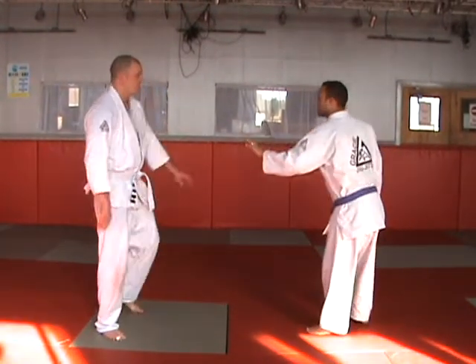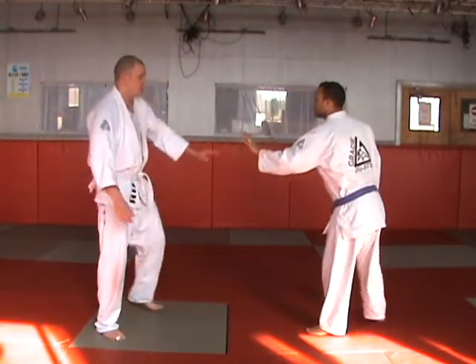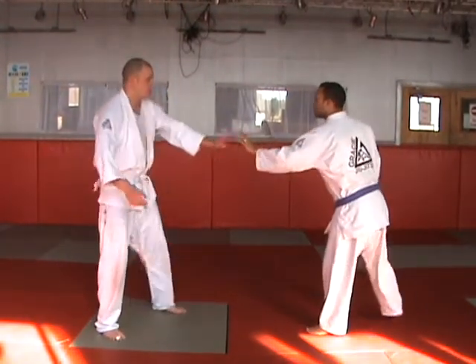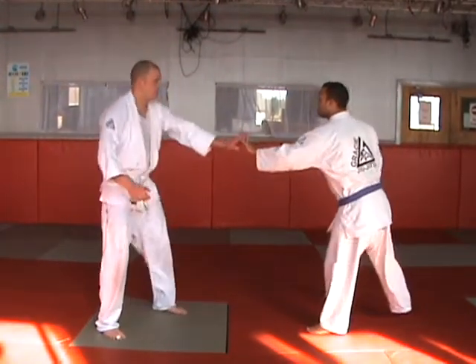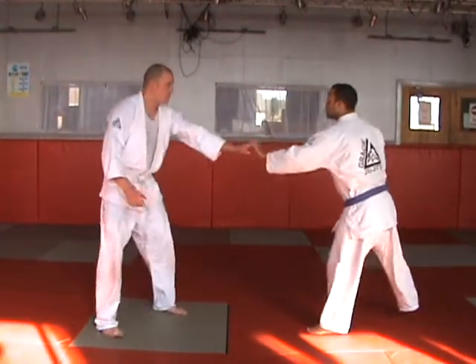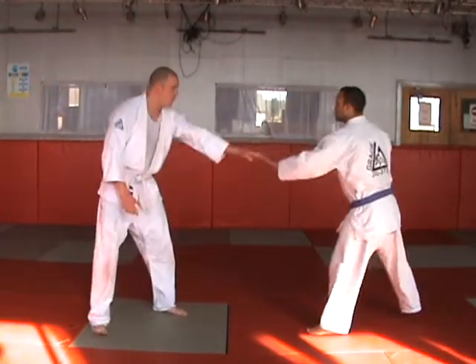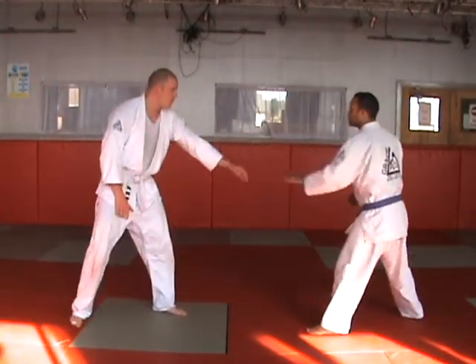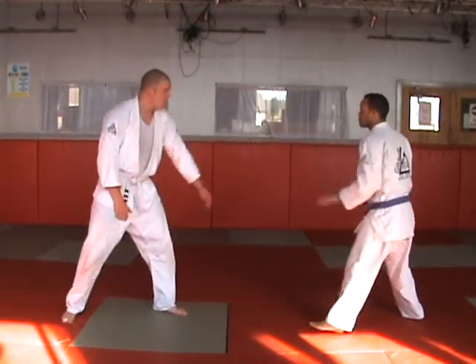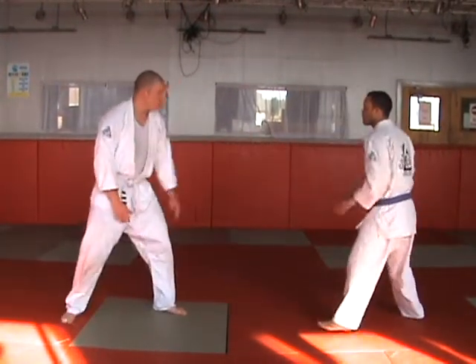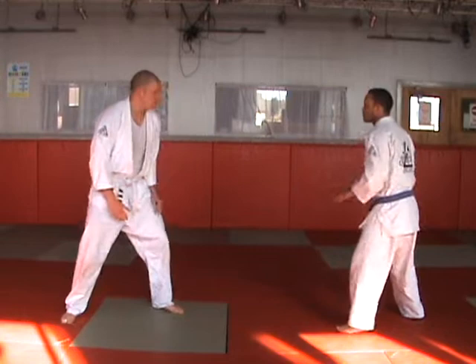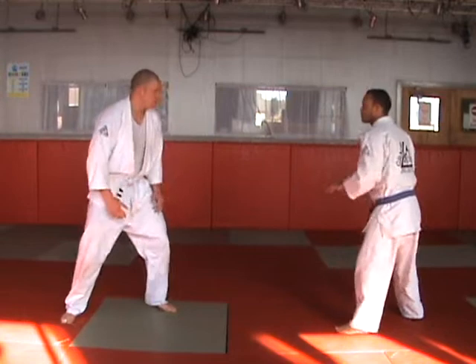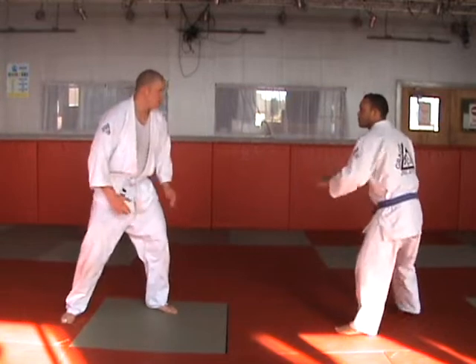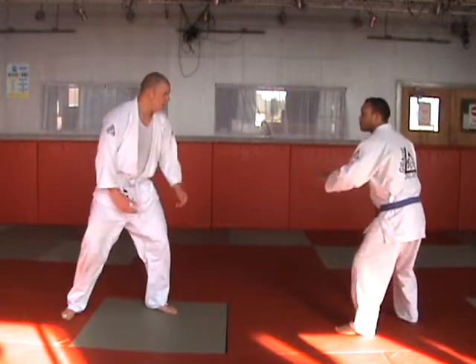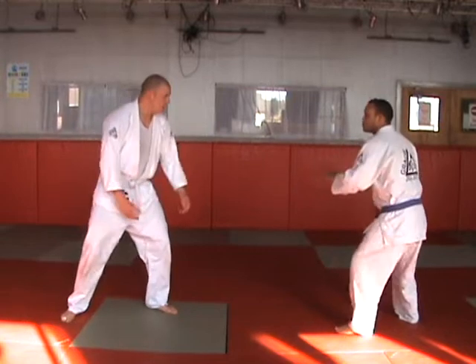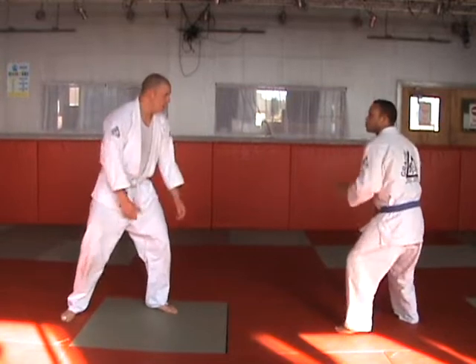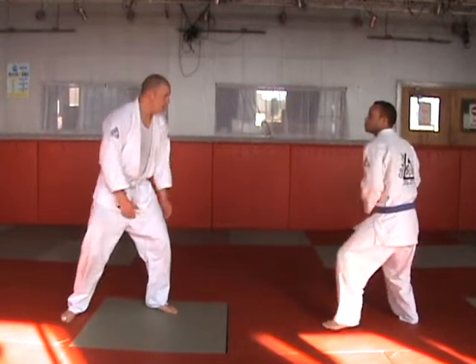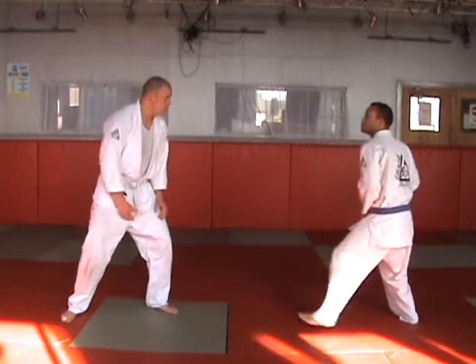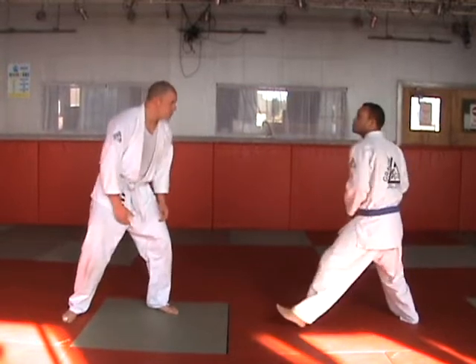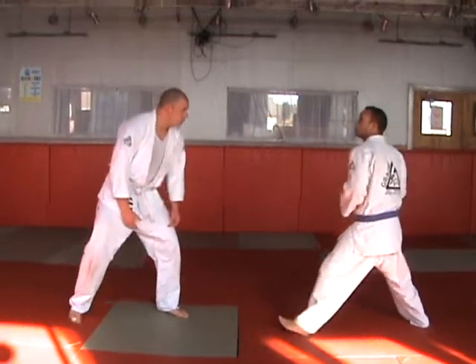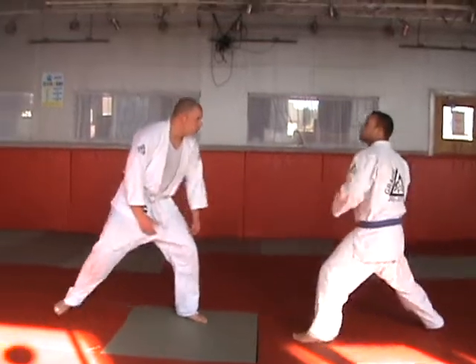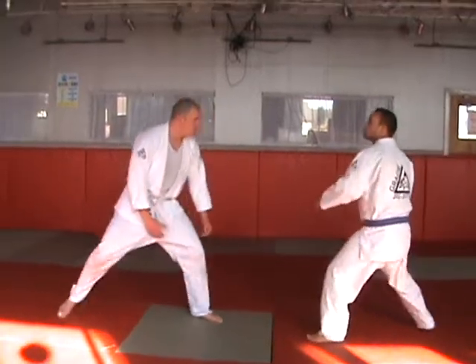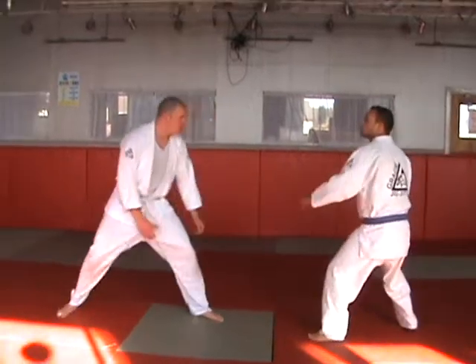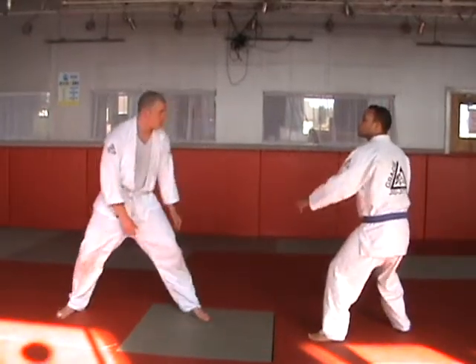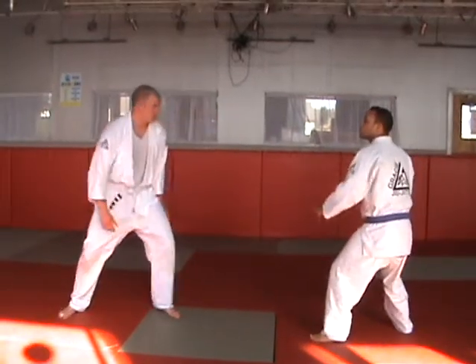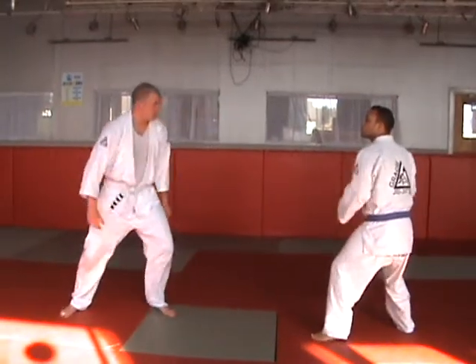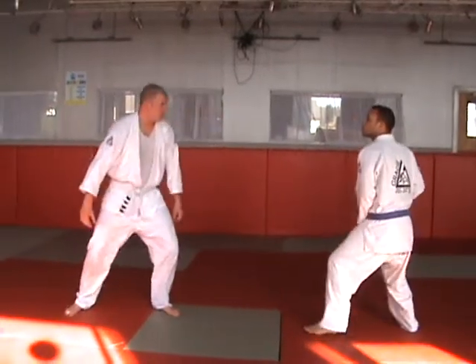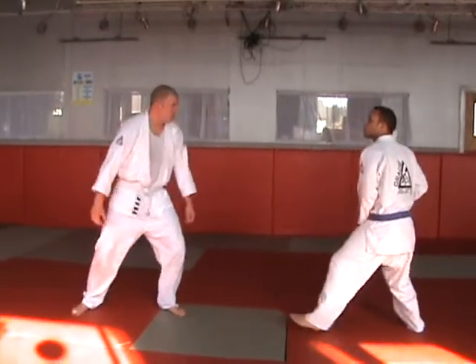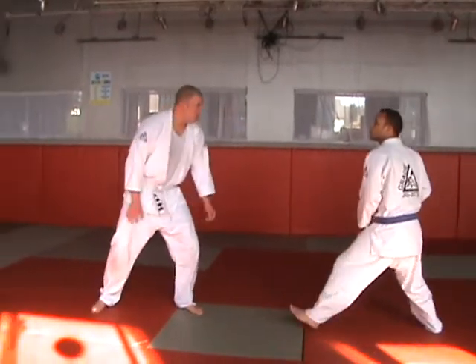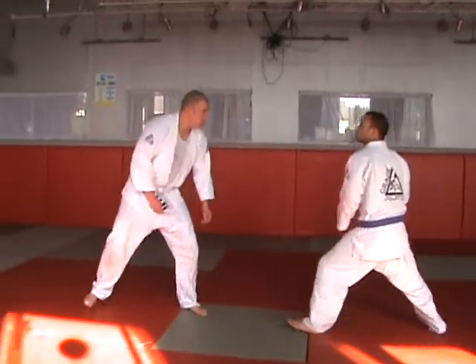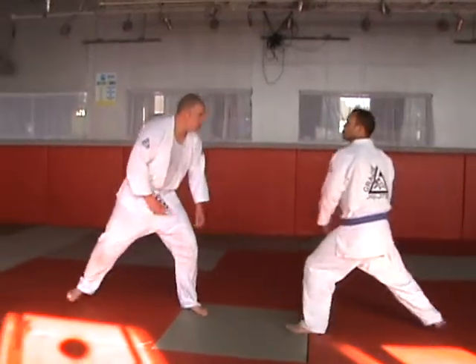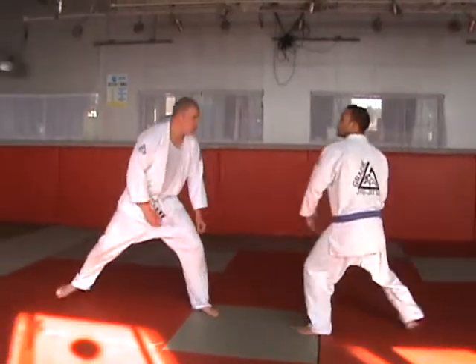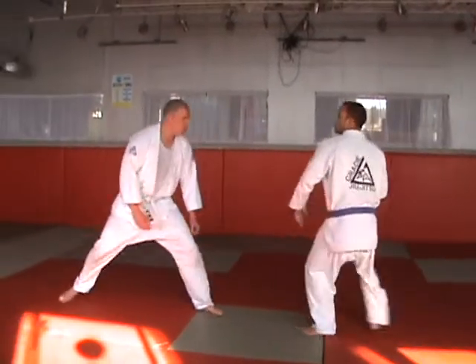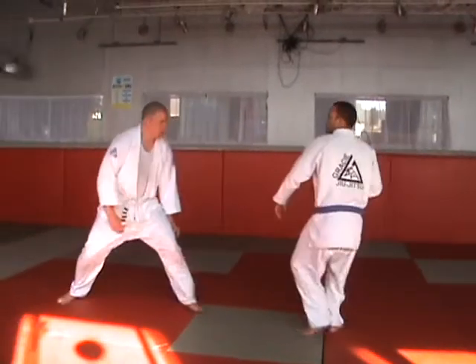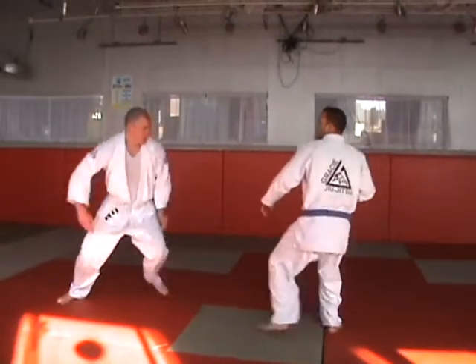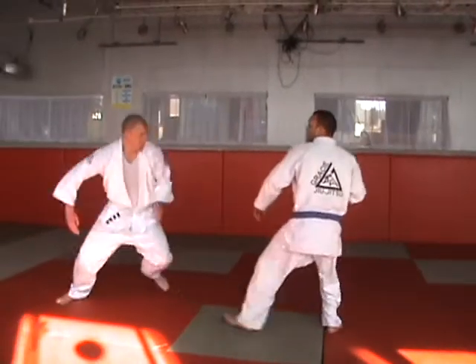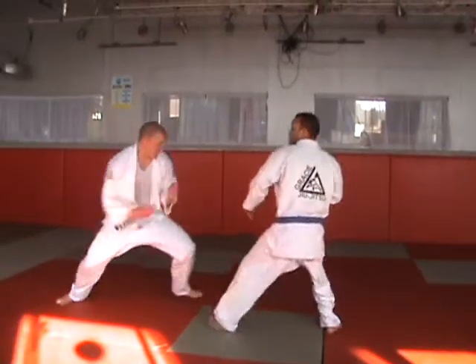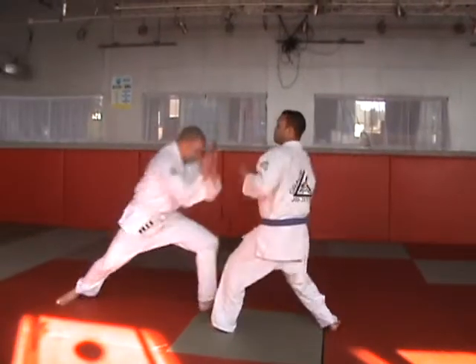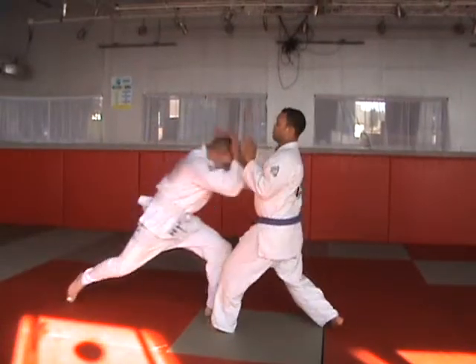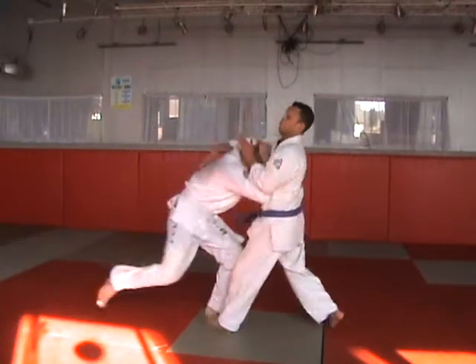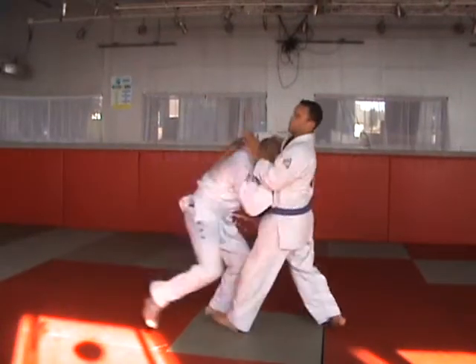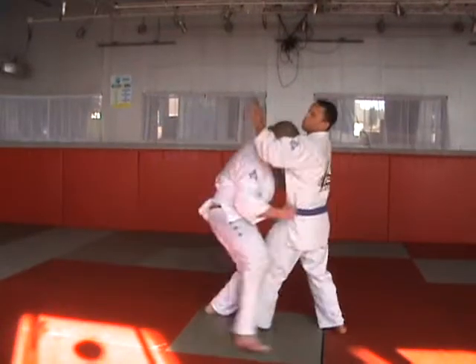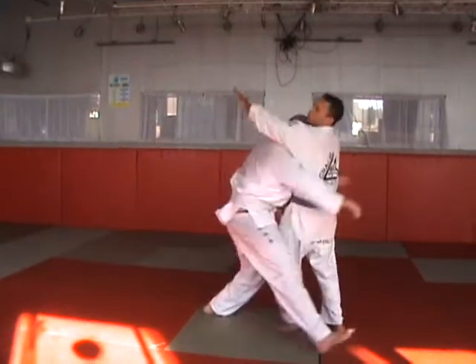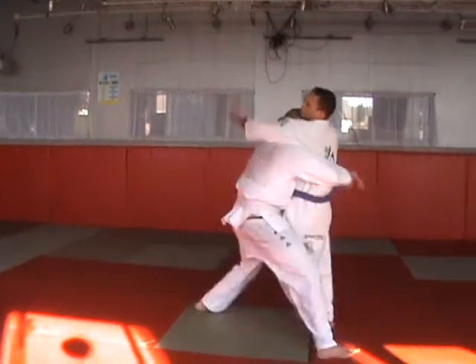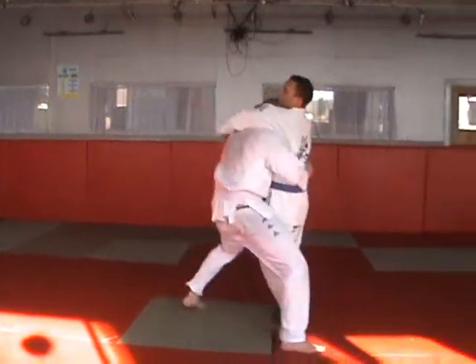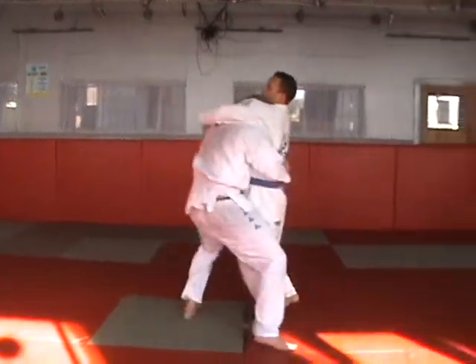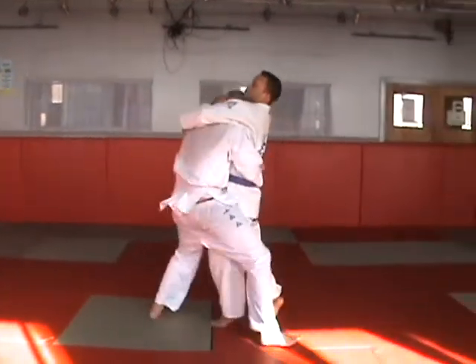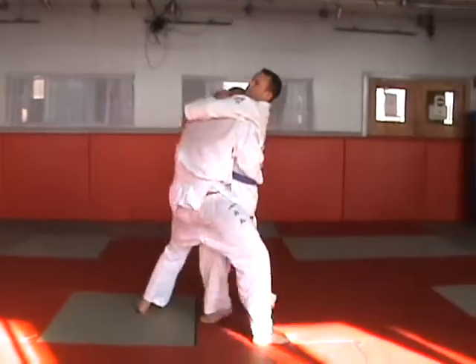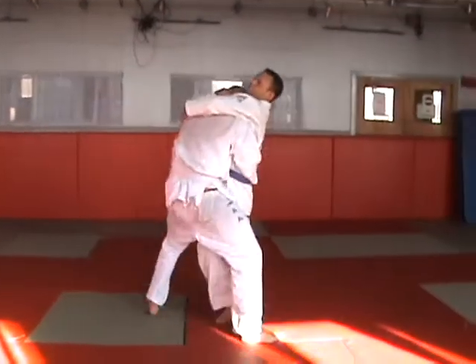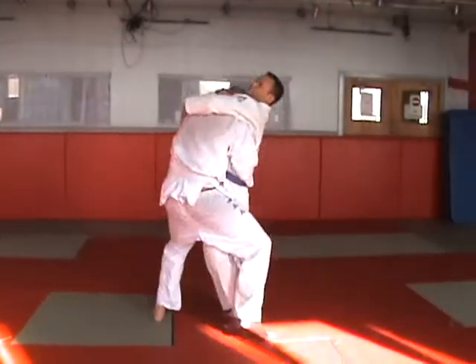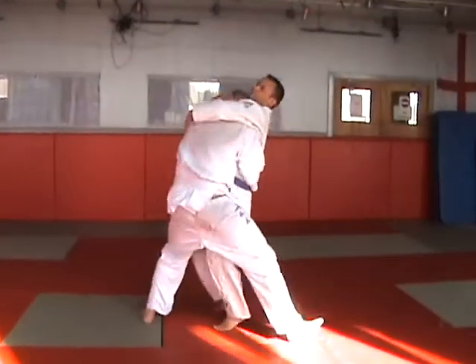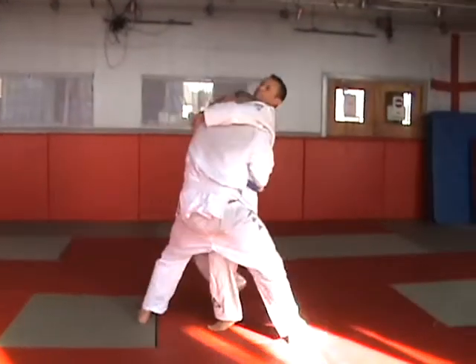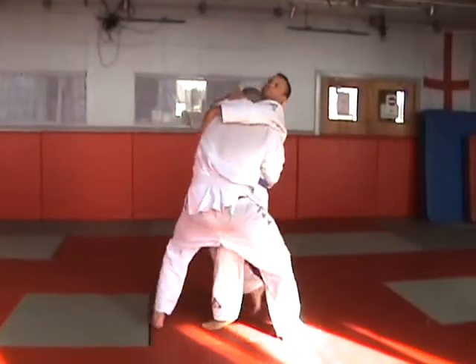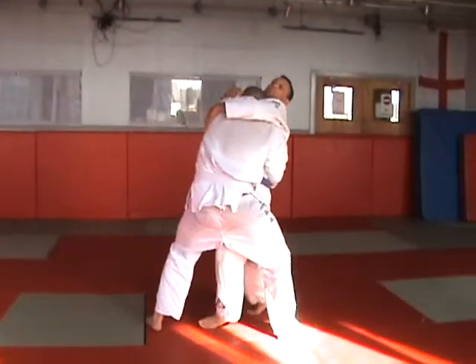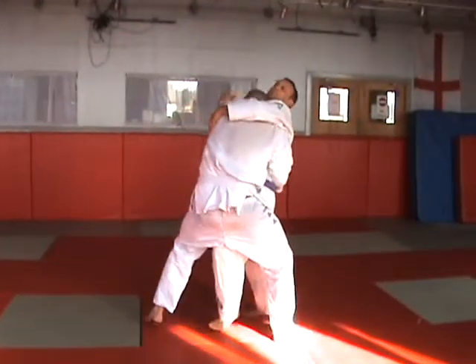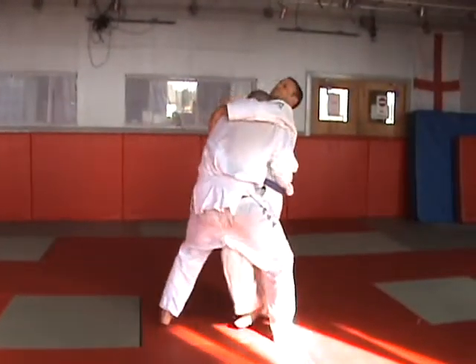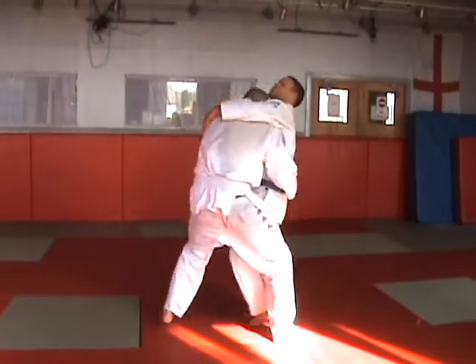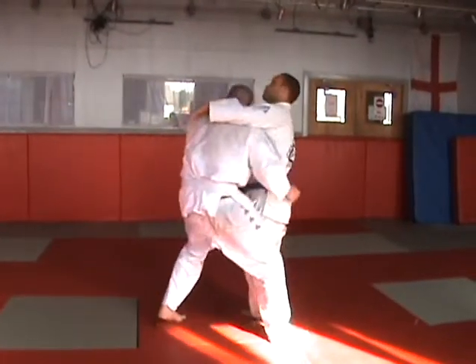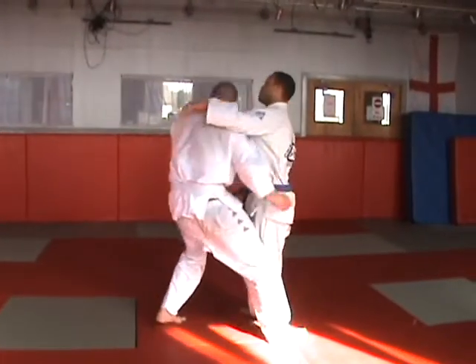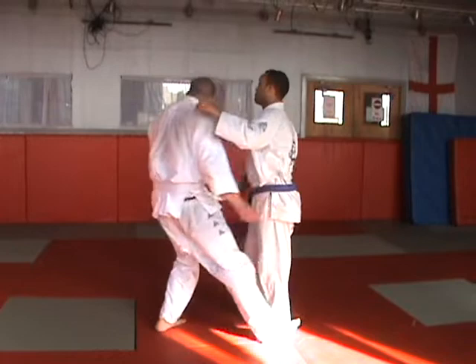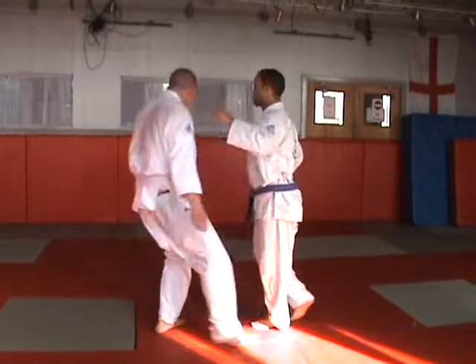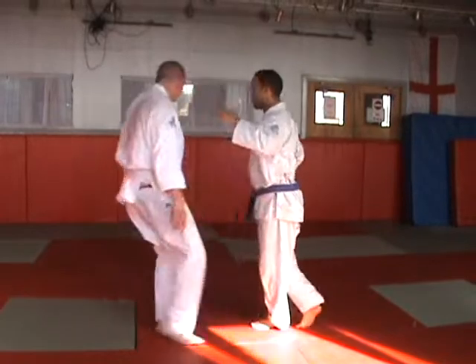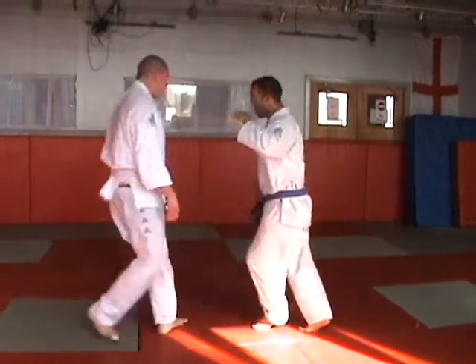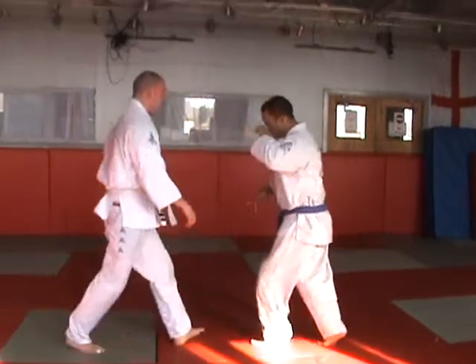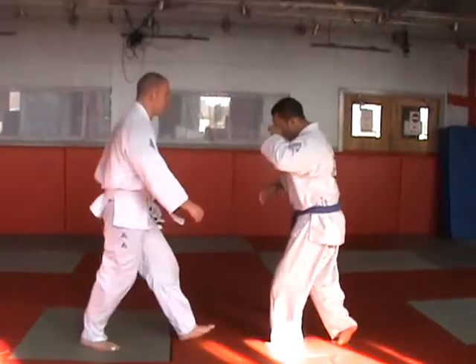Establish a clinch, aggressive opponent. Conservative opponent.